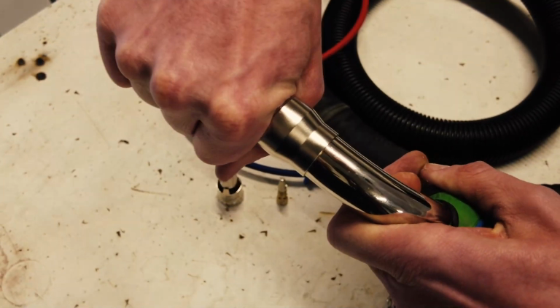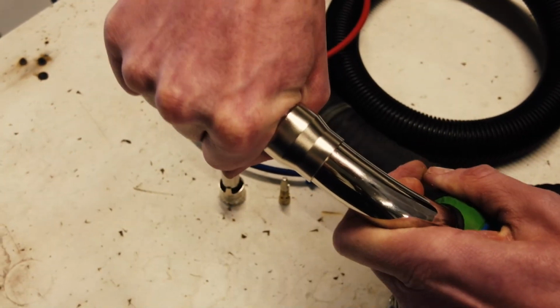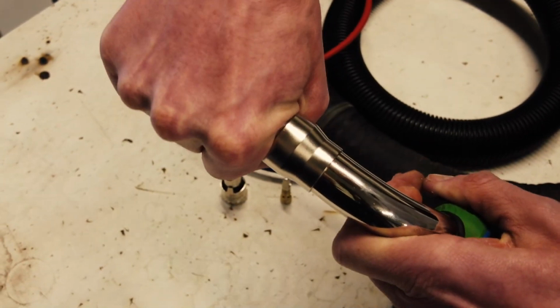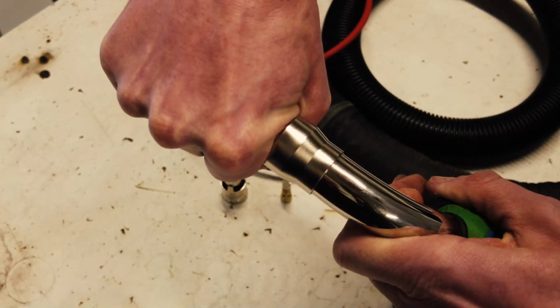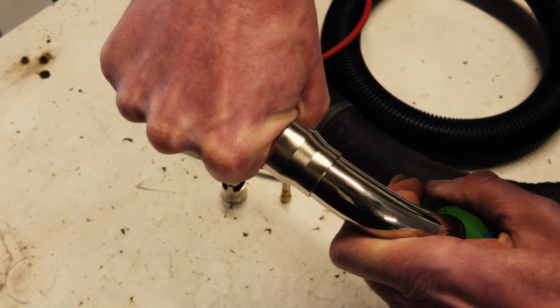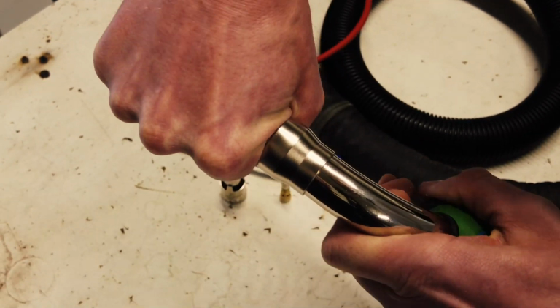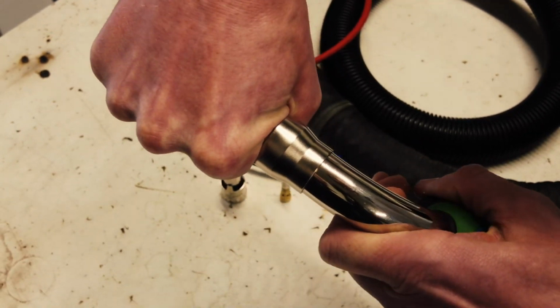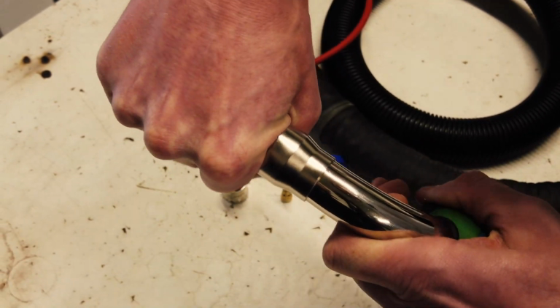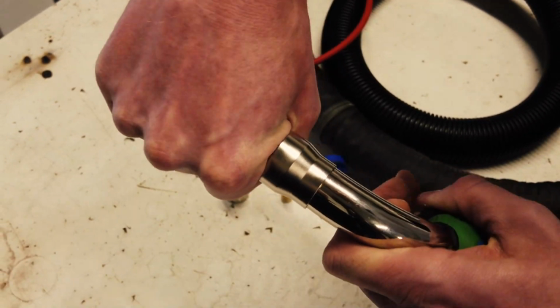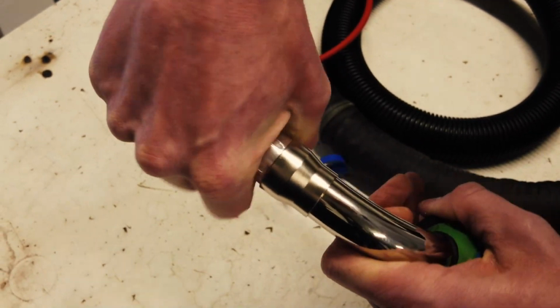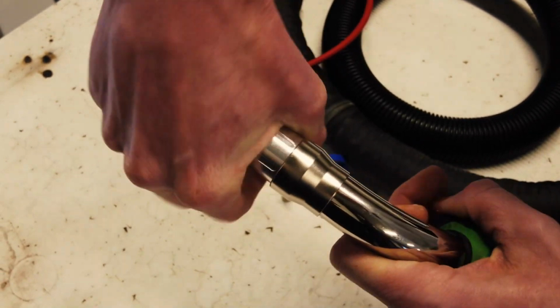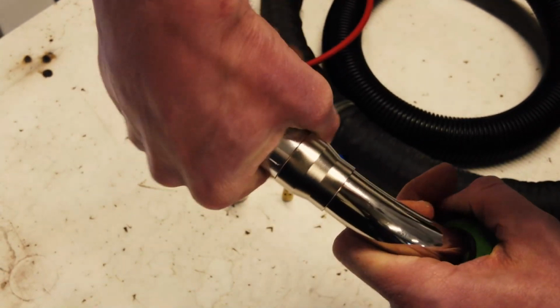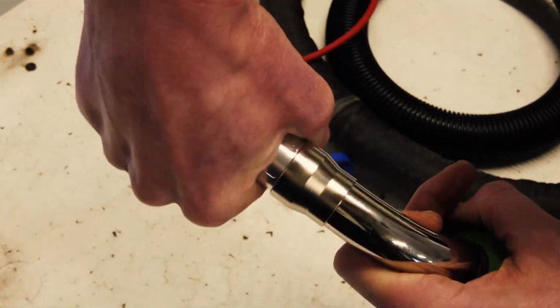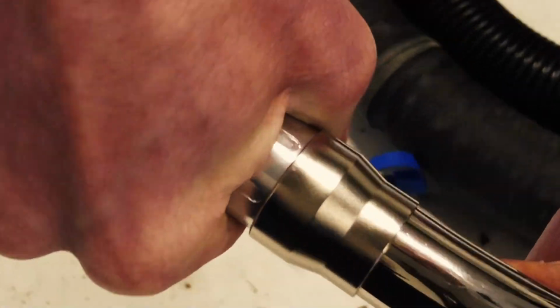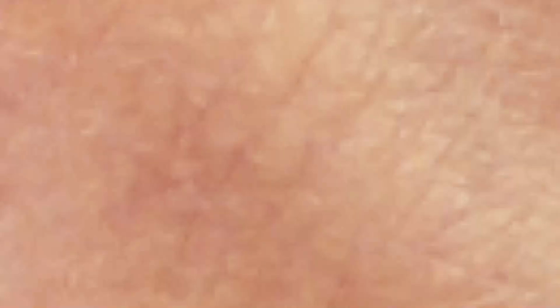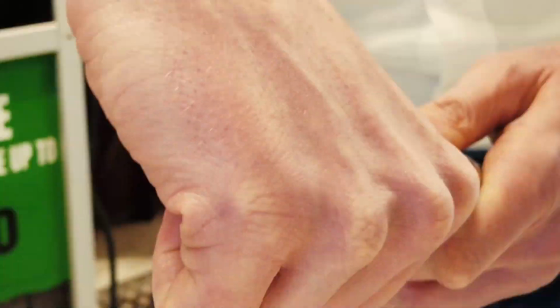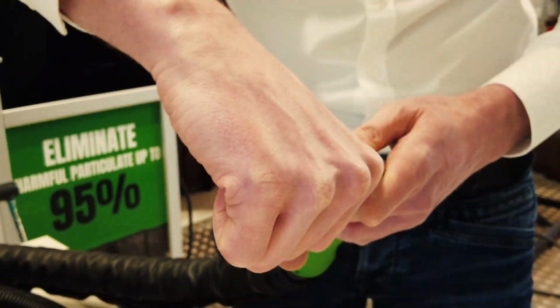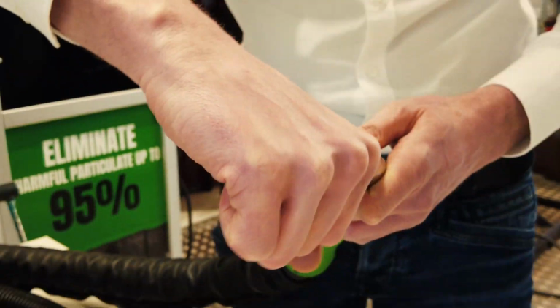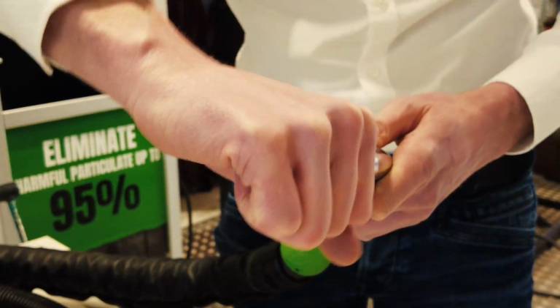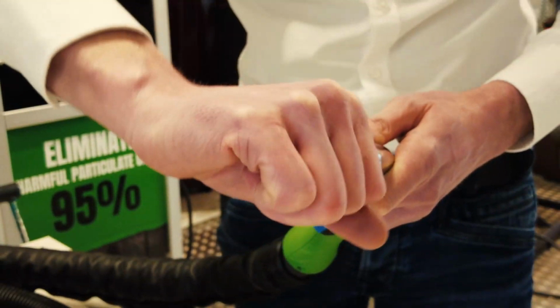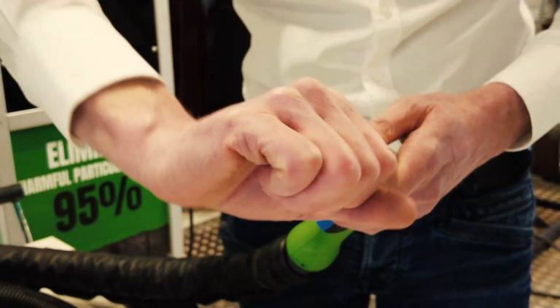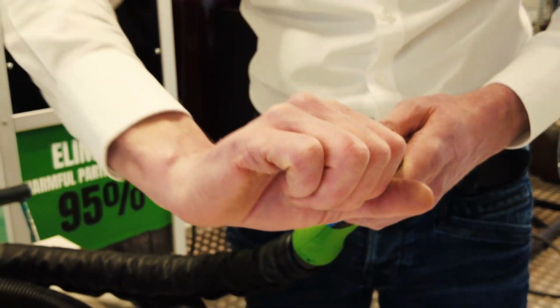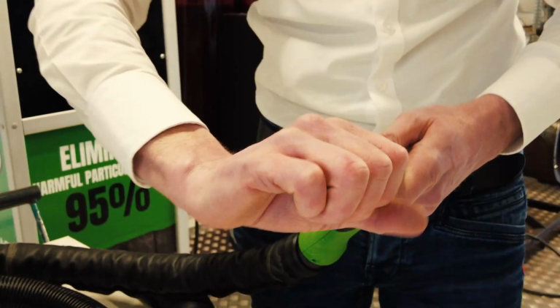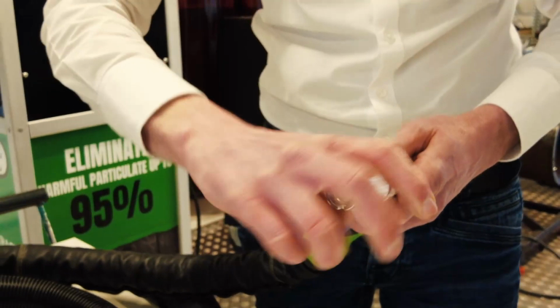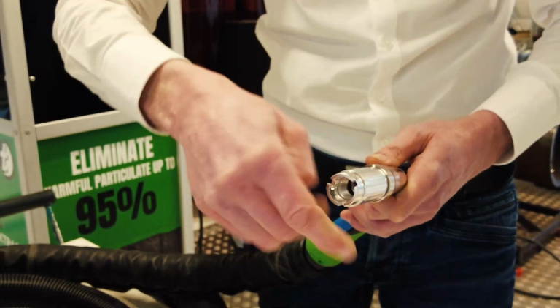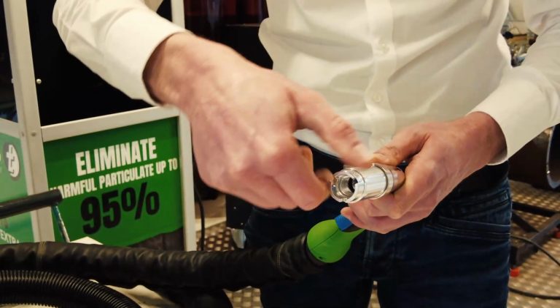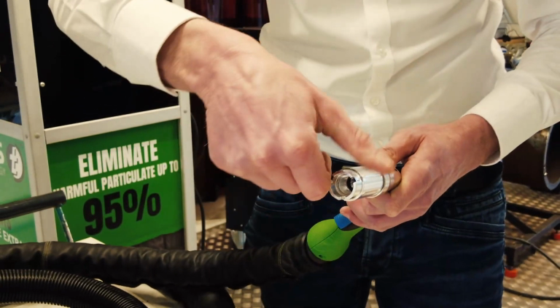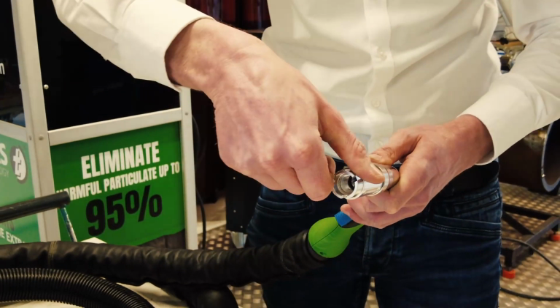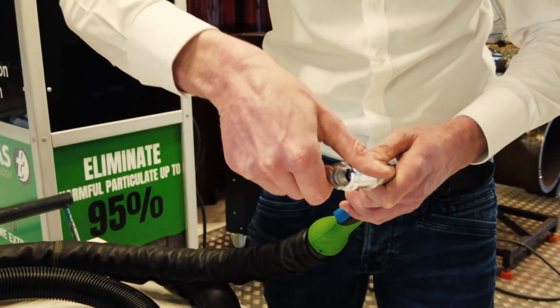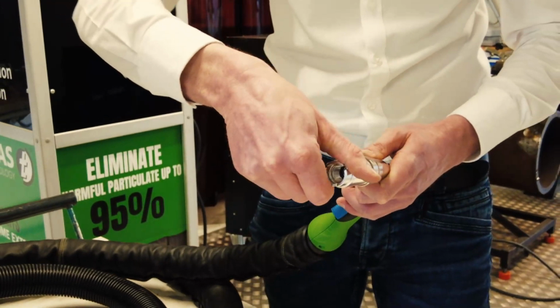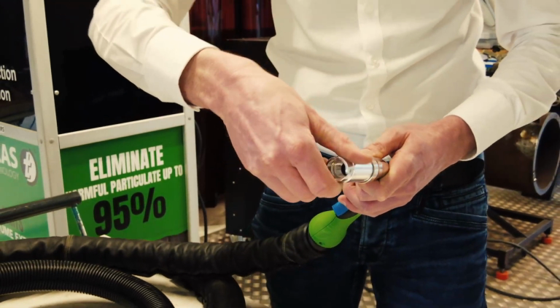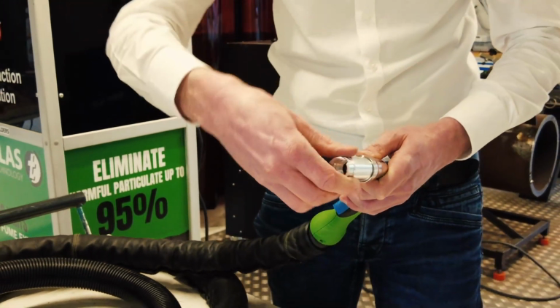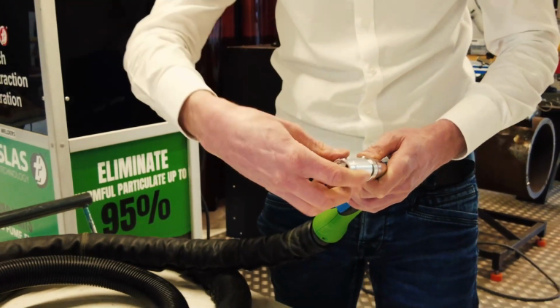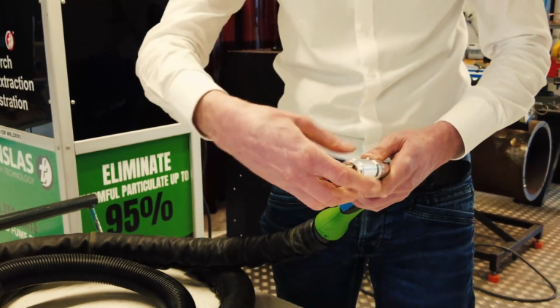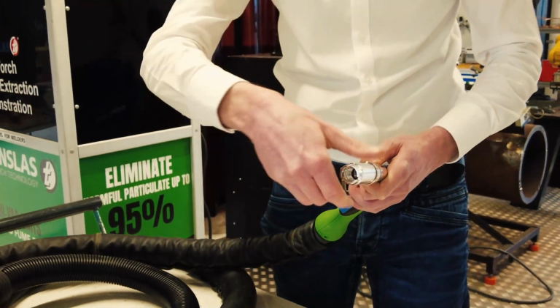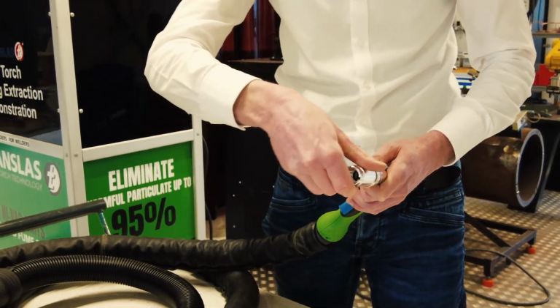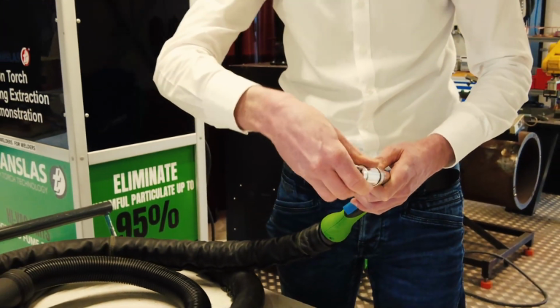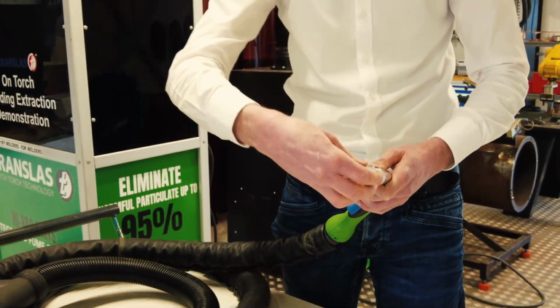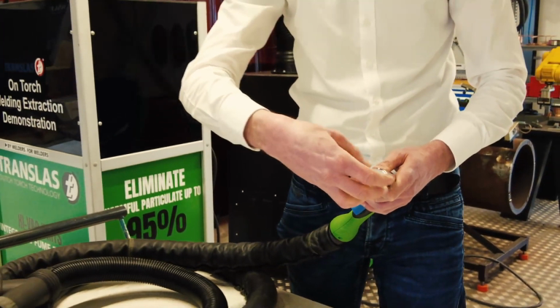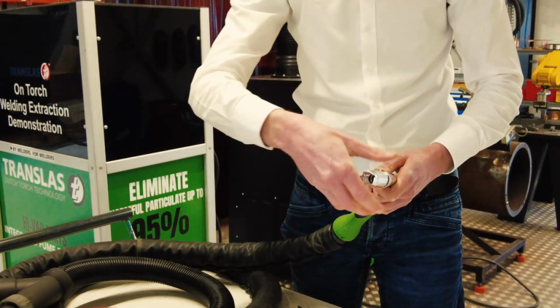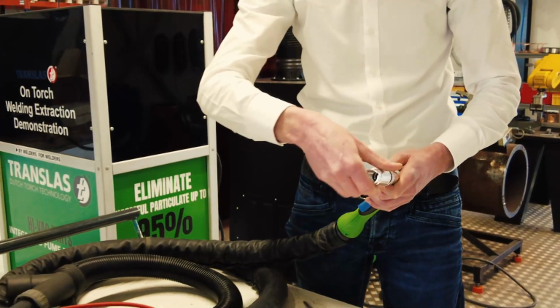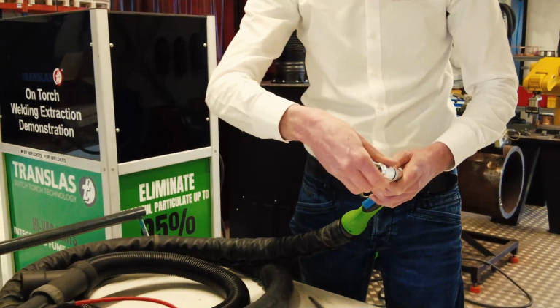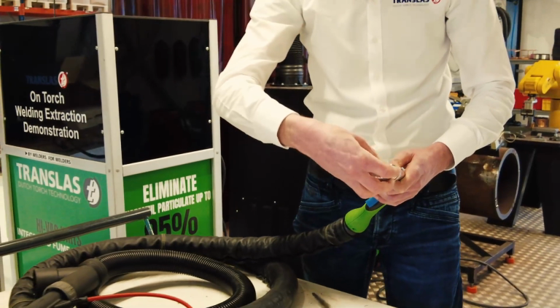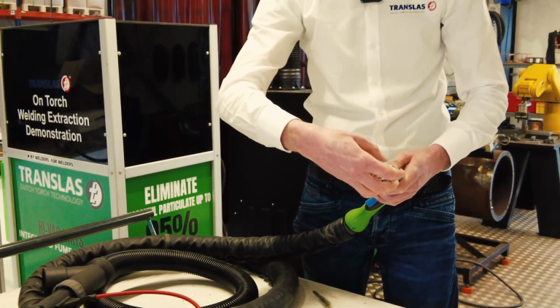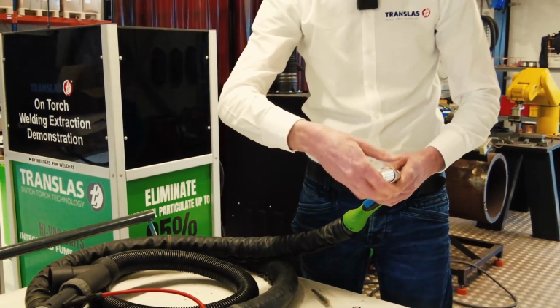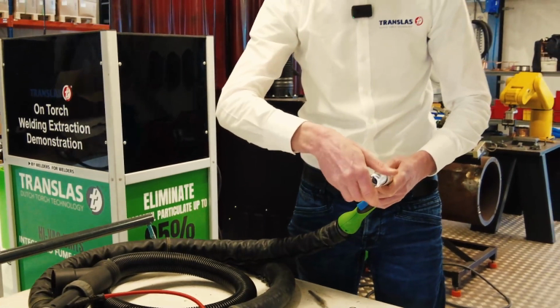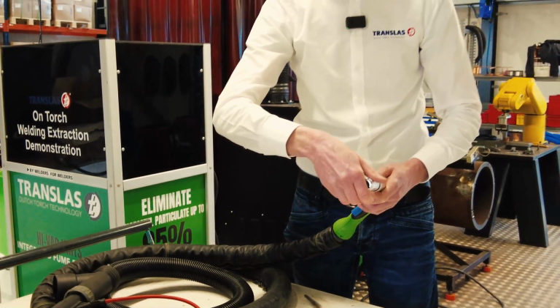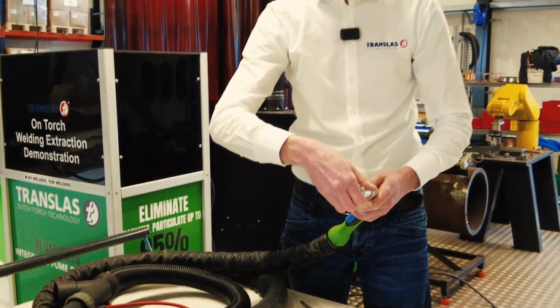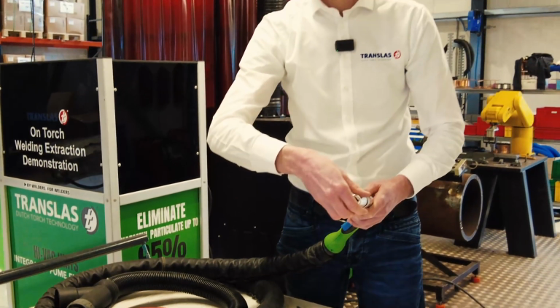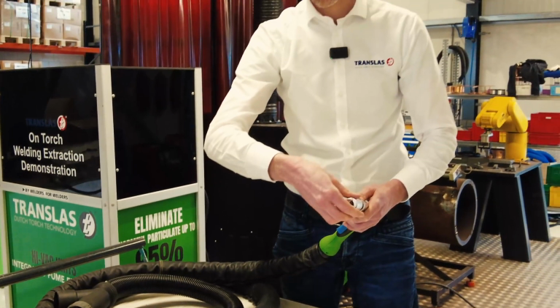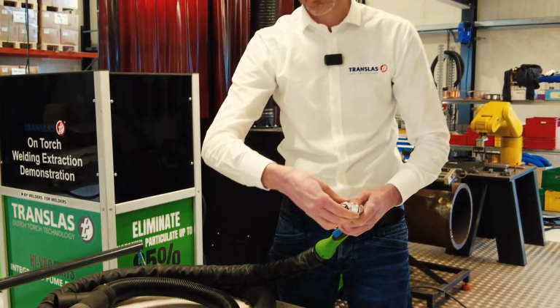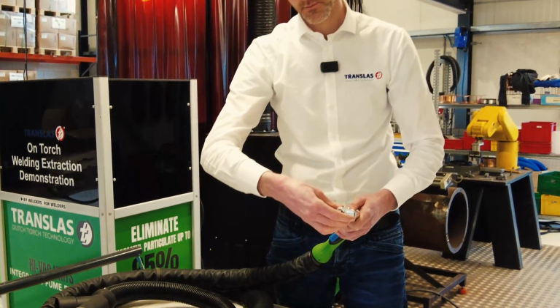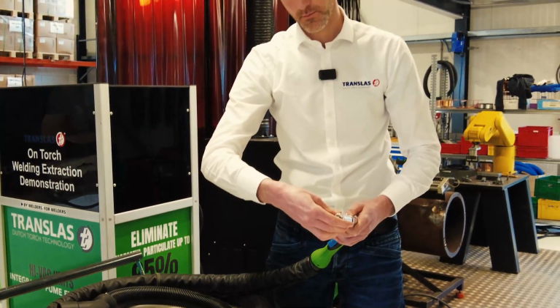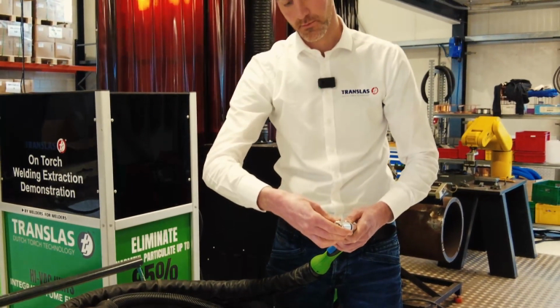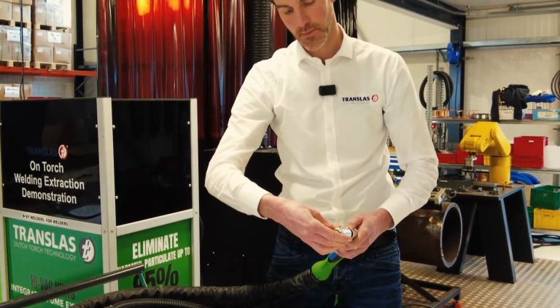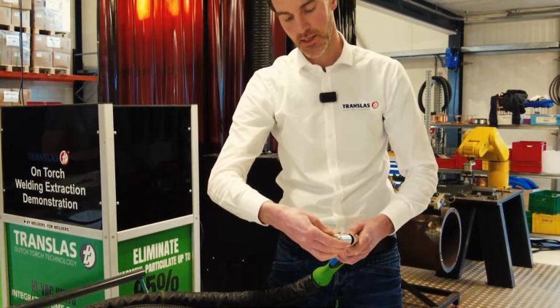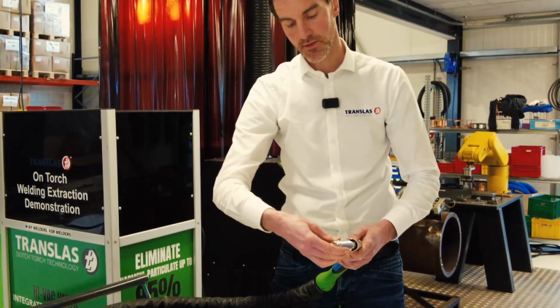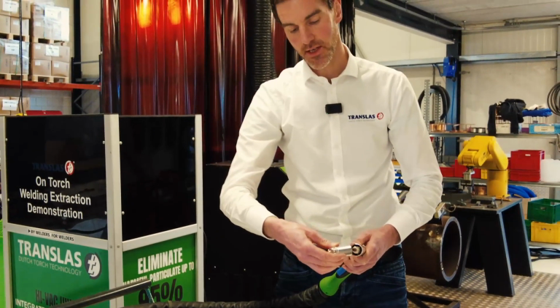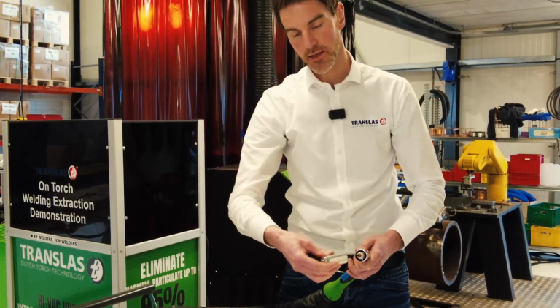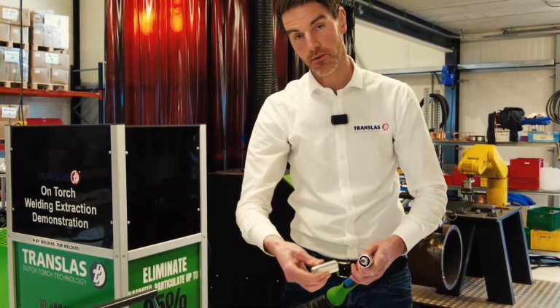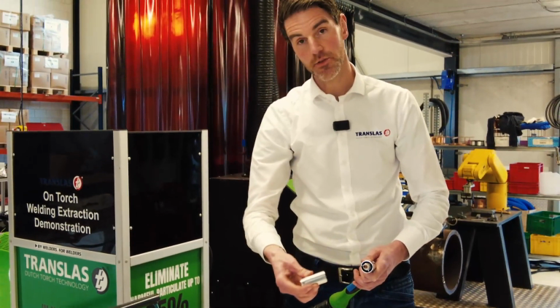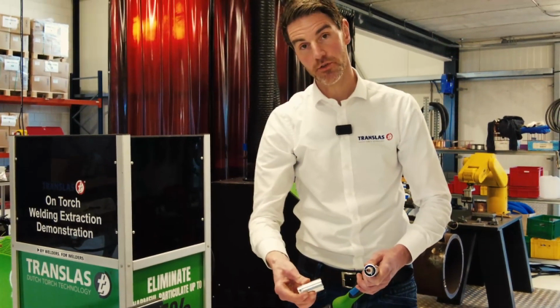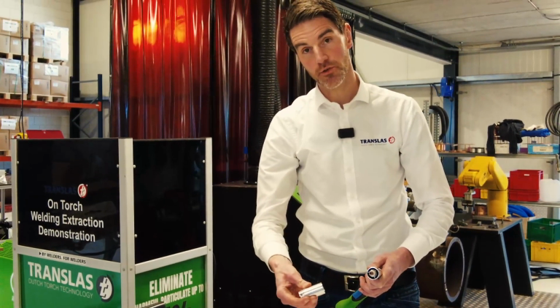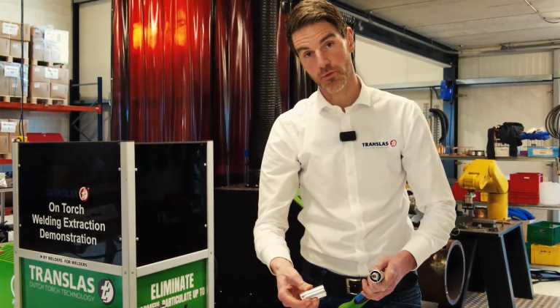Twist it until the end. Then twist it back clockwise and take off the tool.